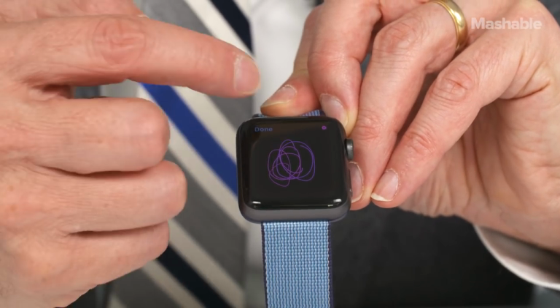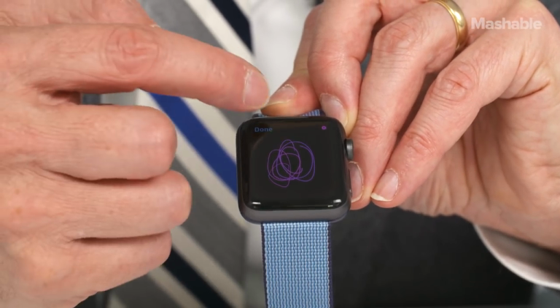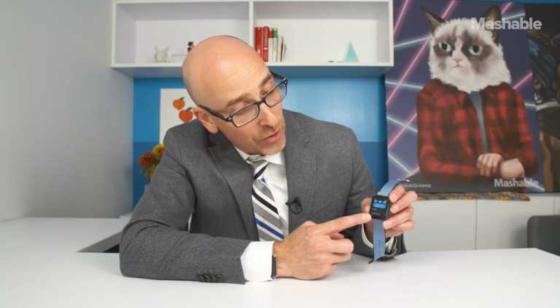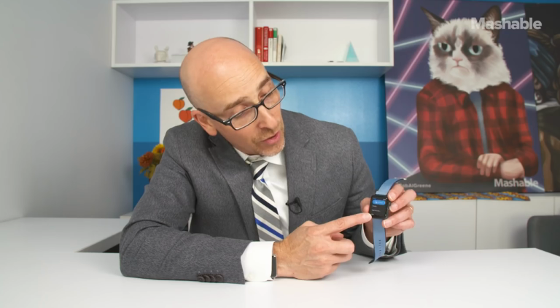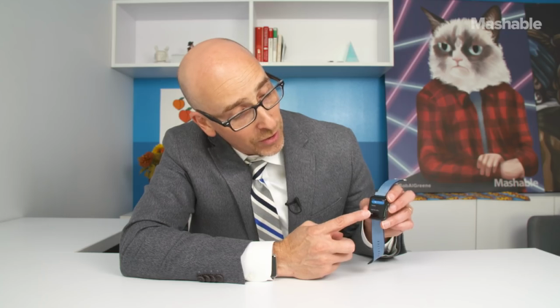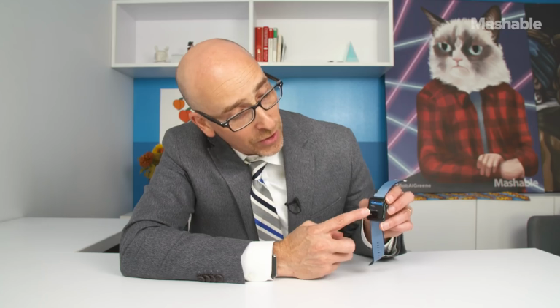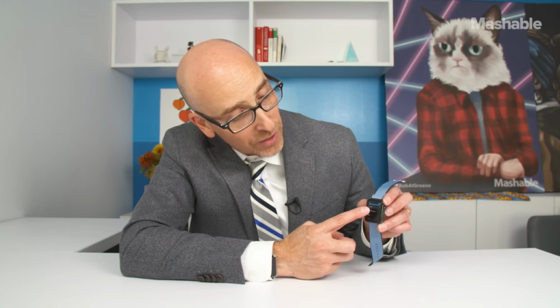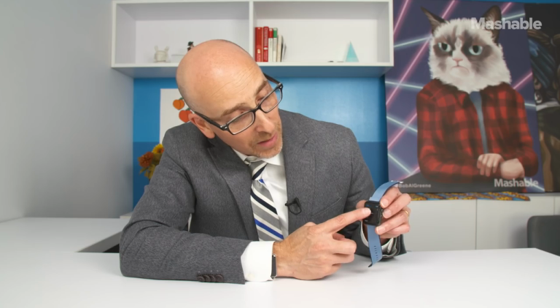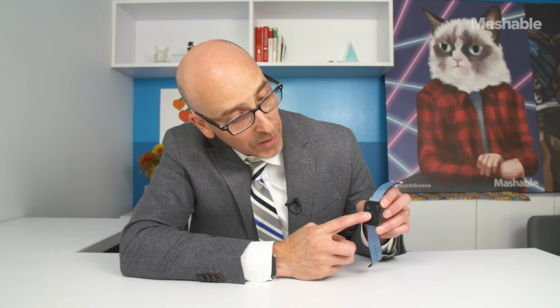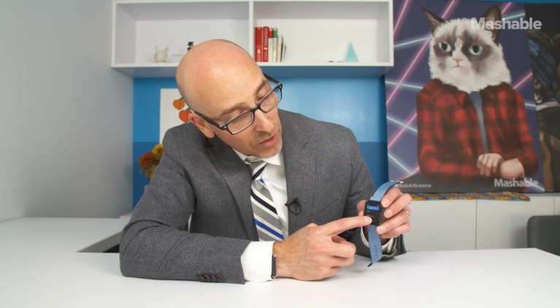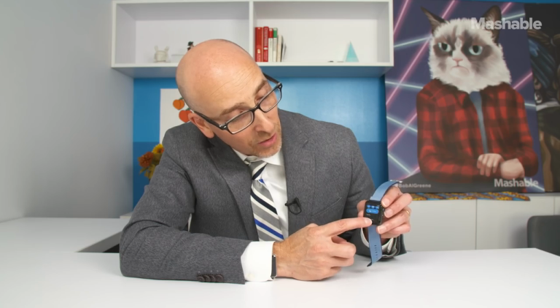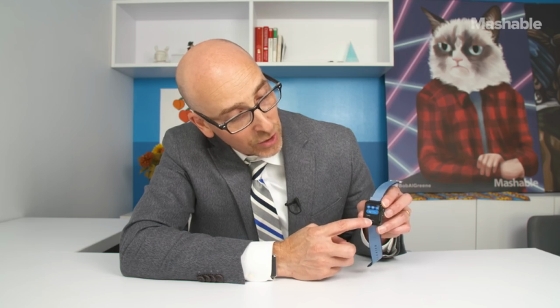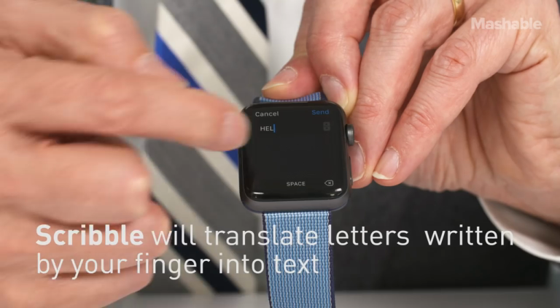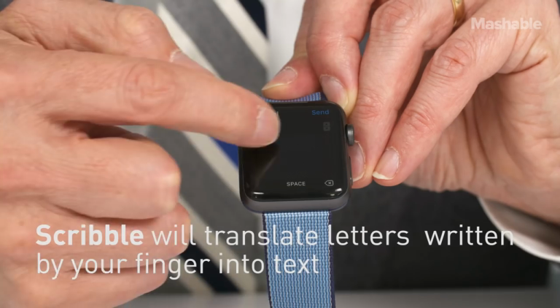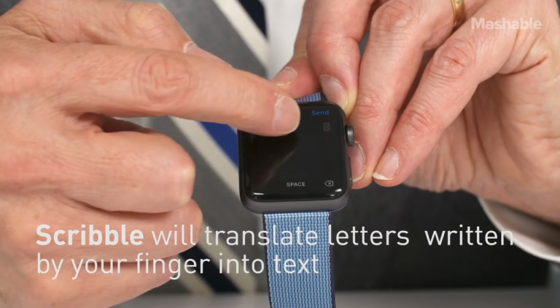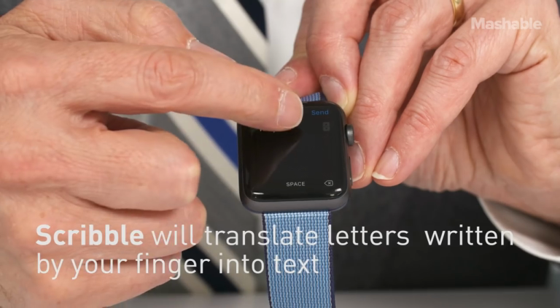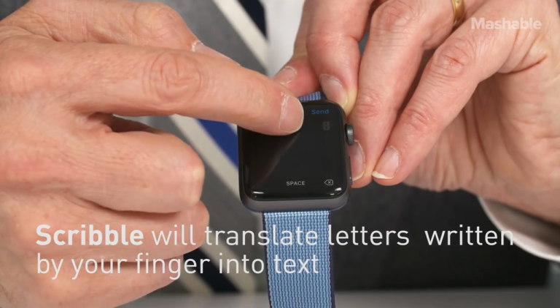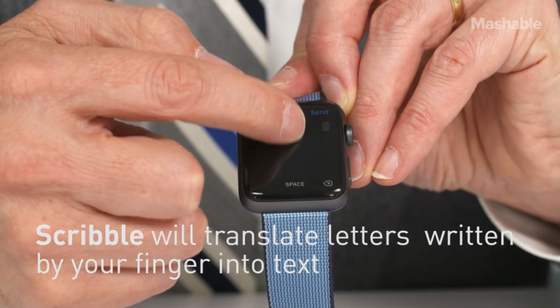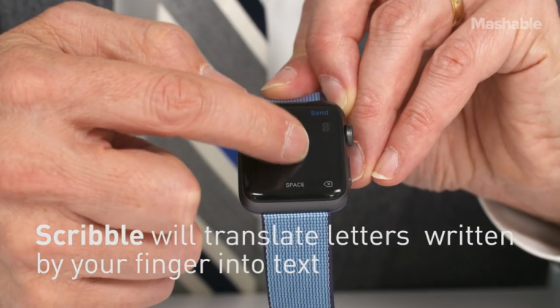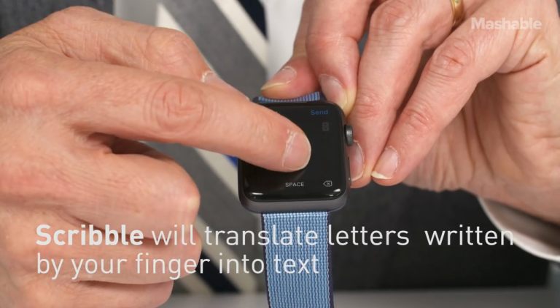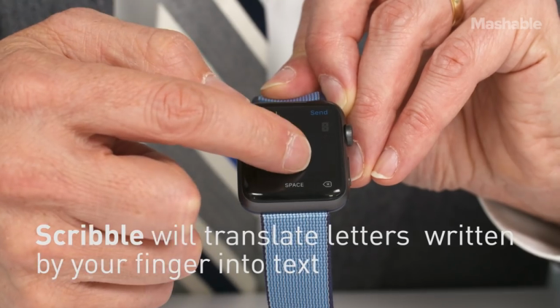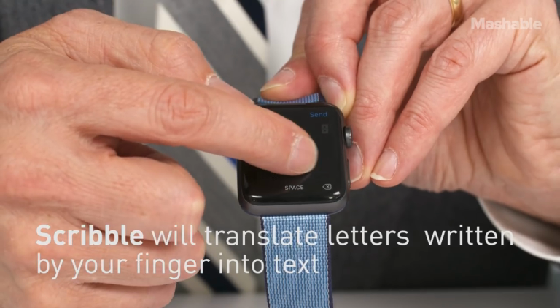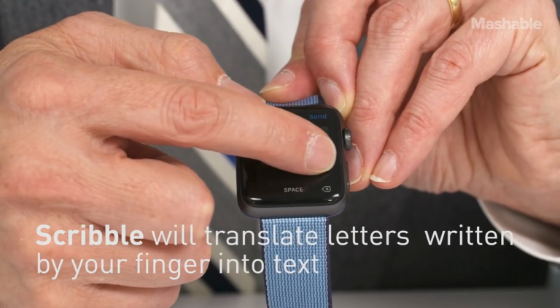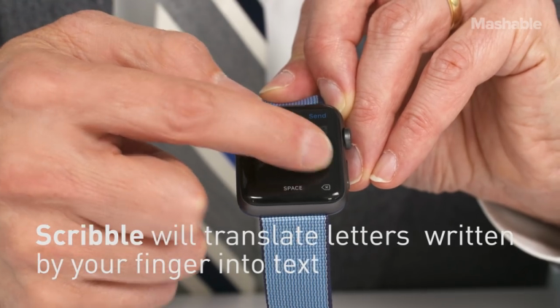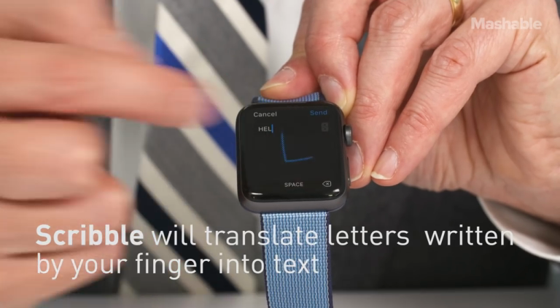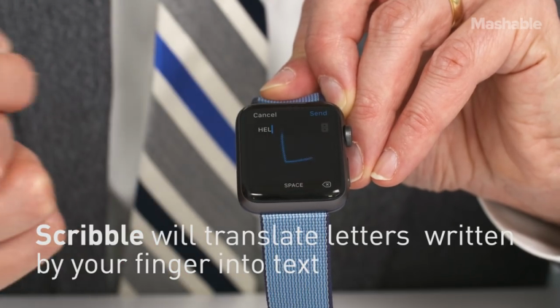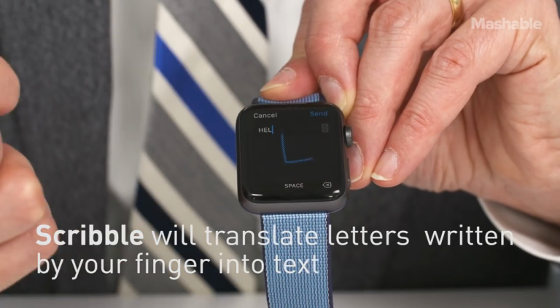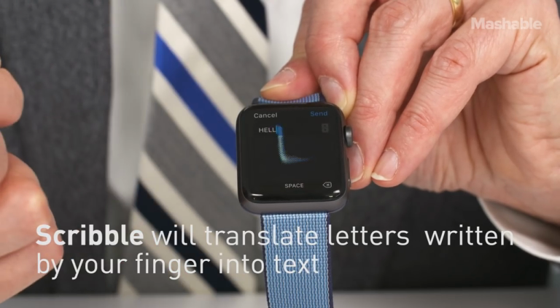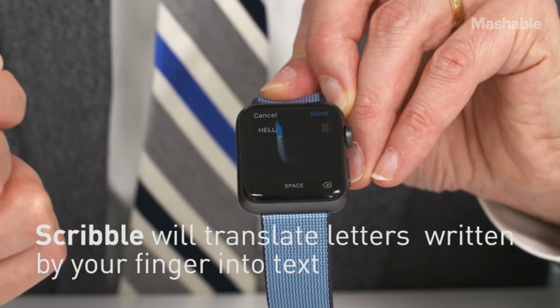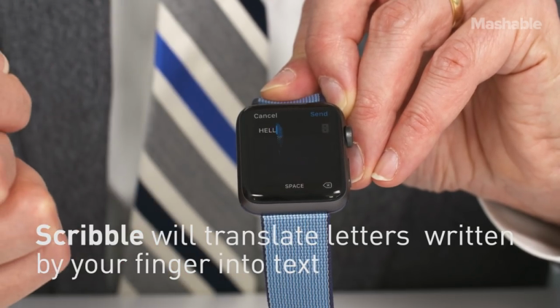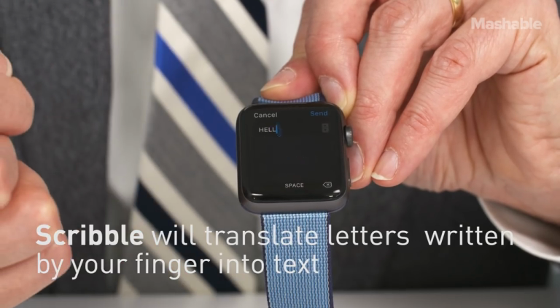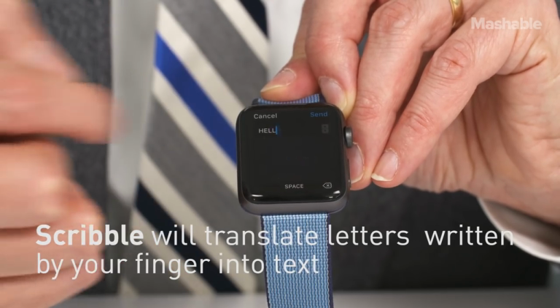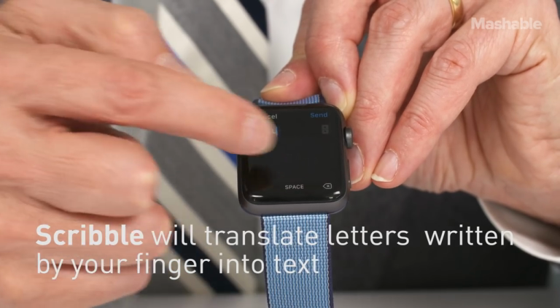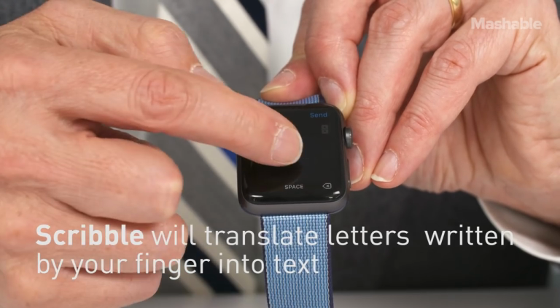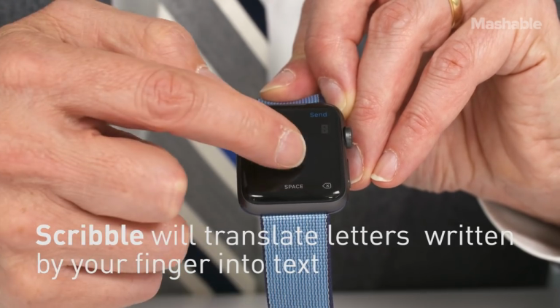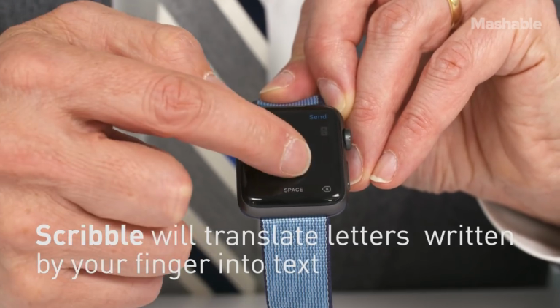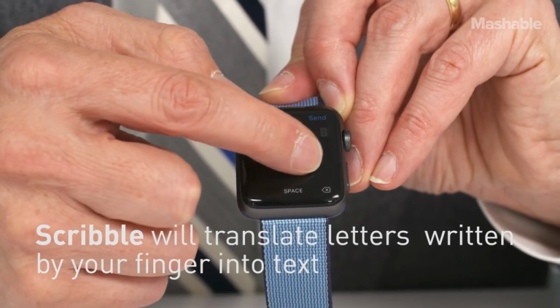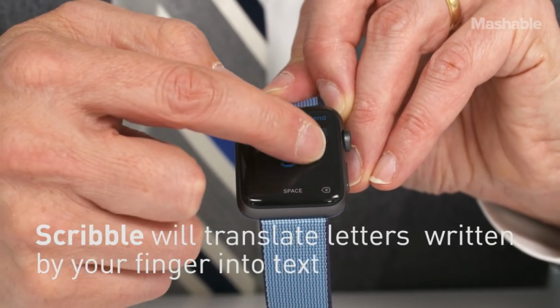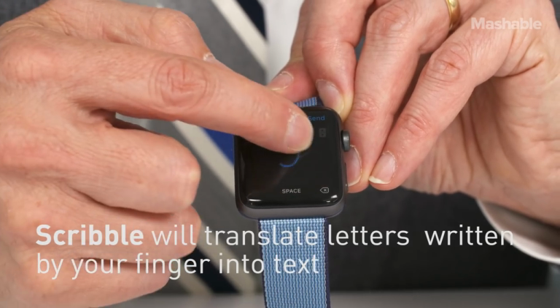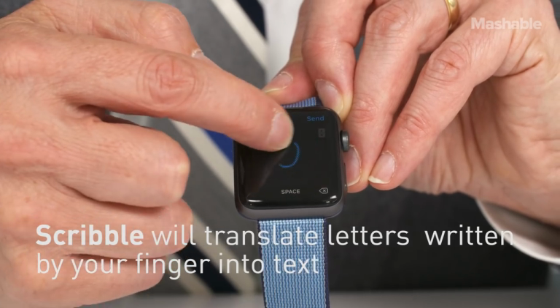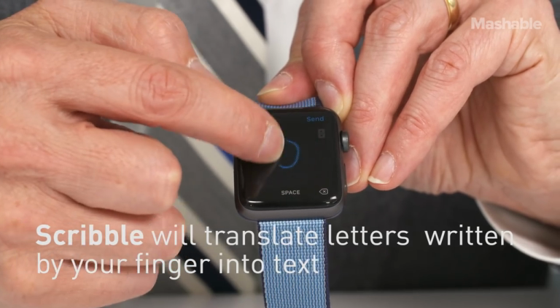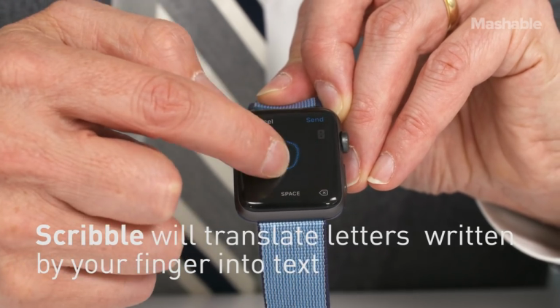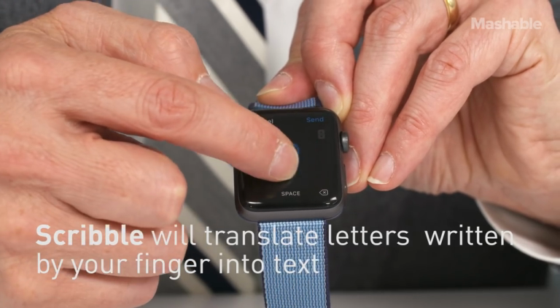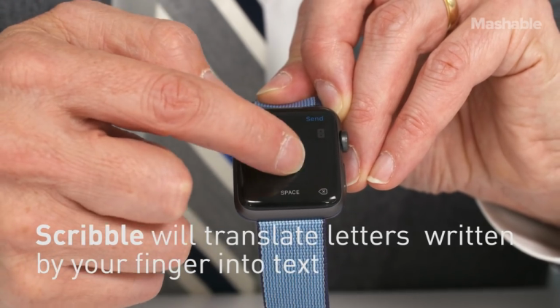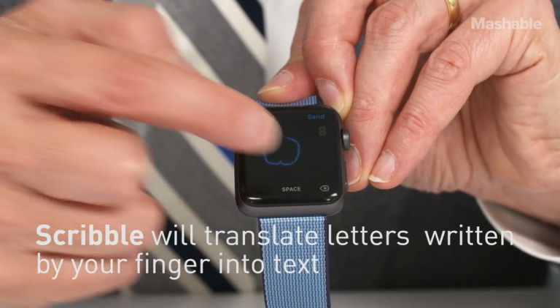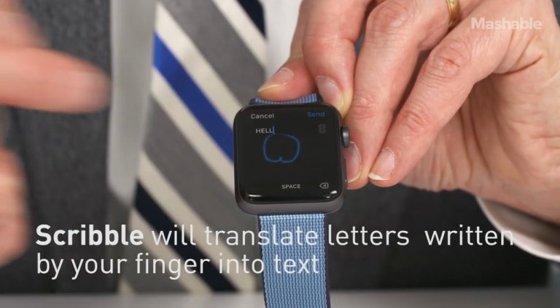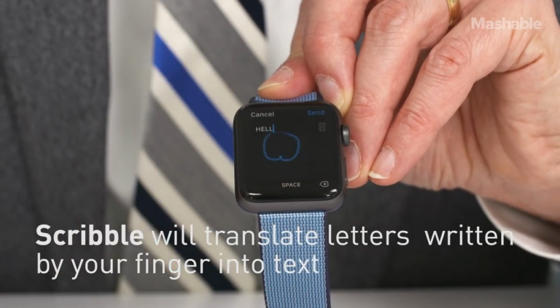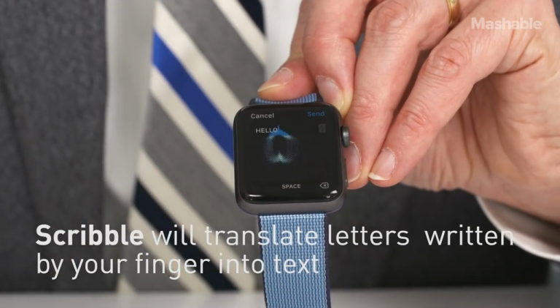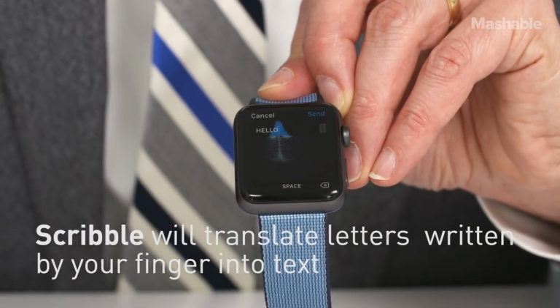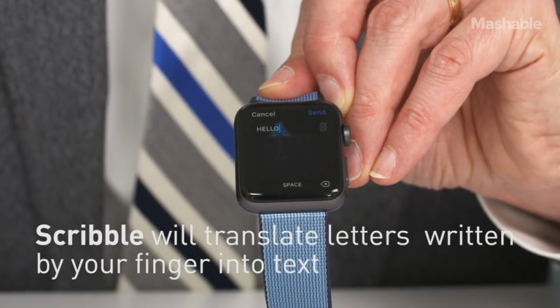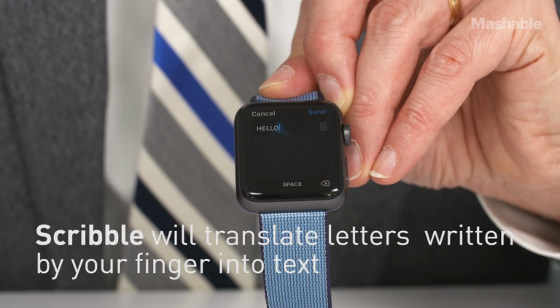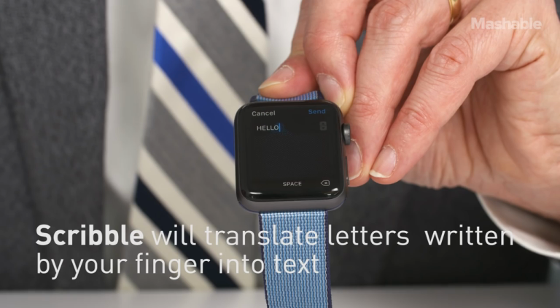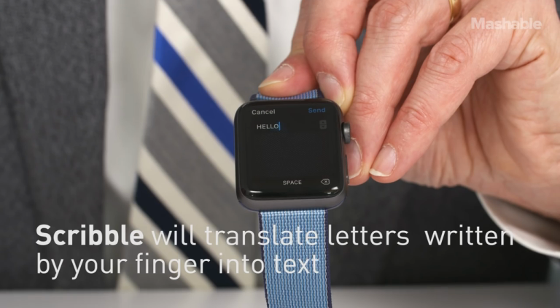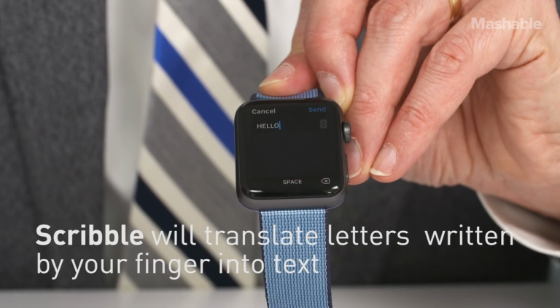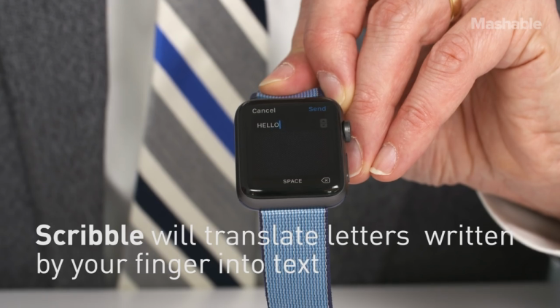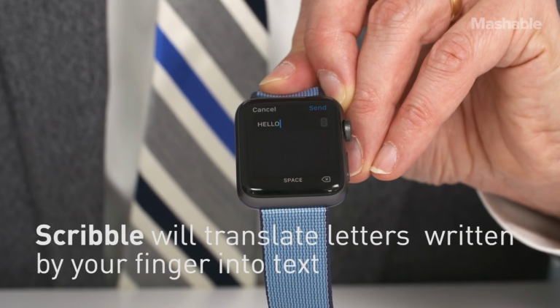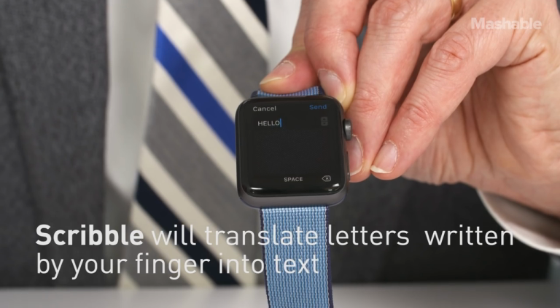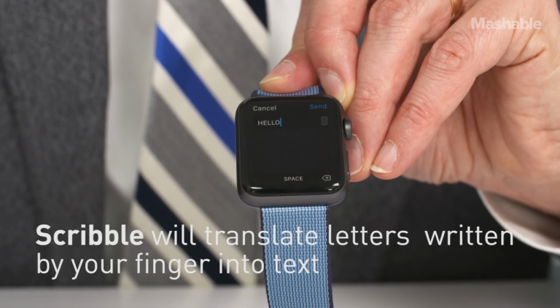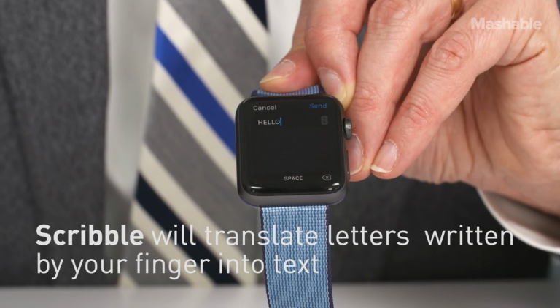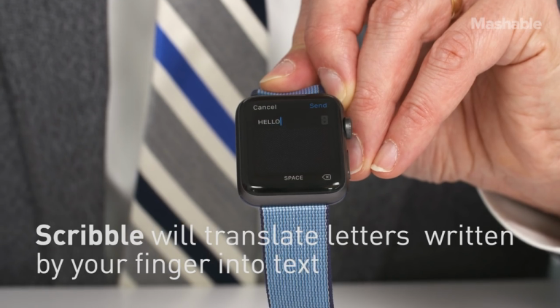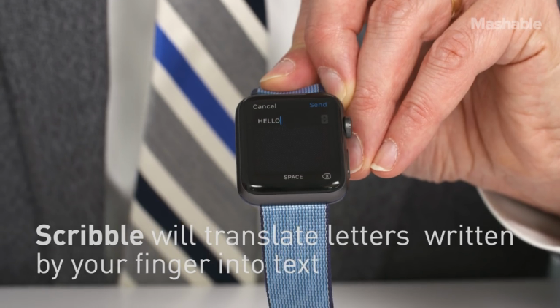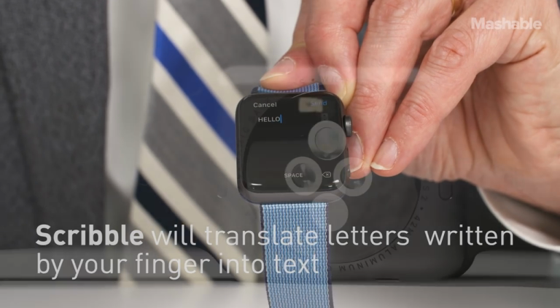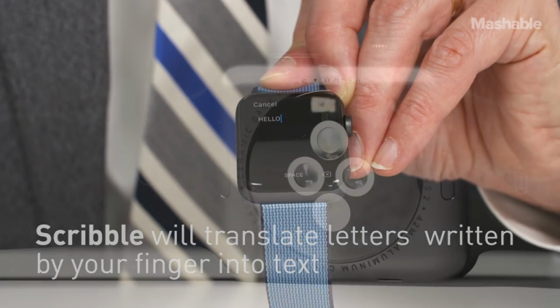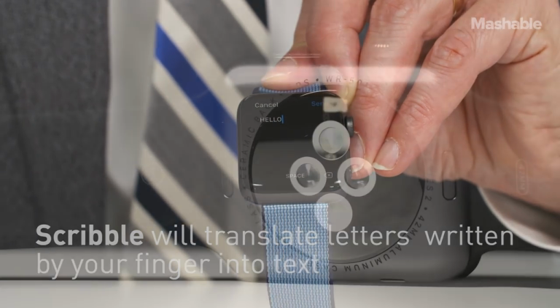You can also use something called Scribble, which is pretty cool. Scribble lets you write in letters, then the letters appear right up top.